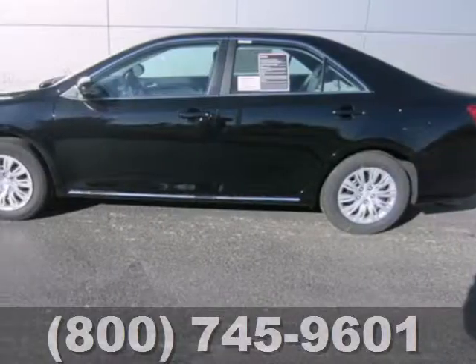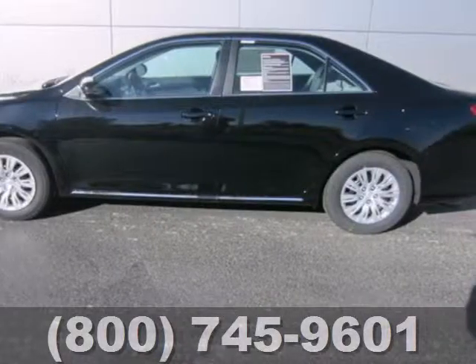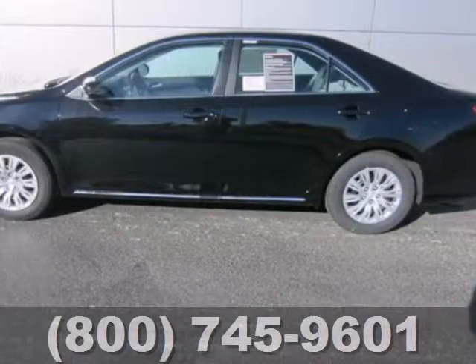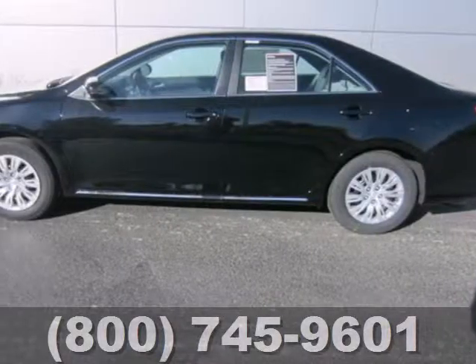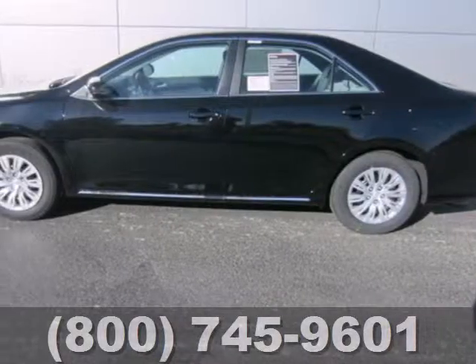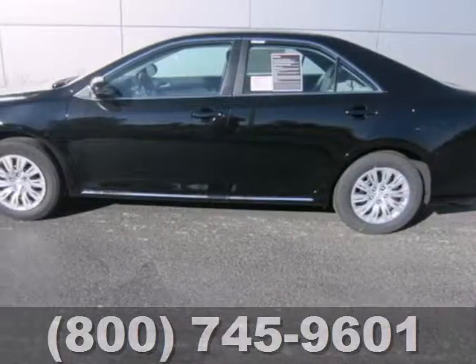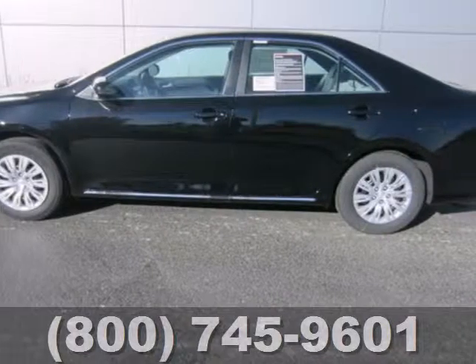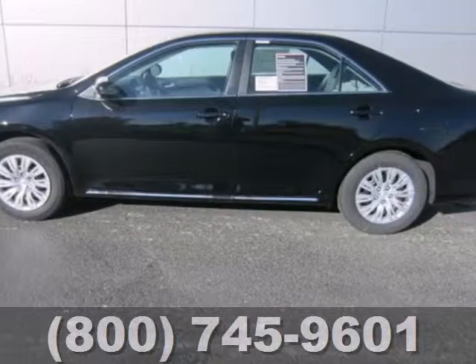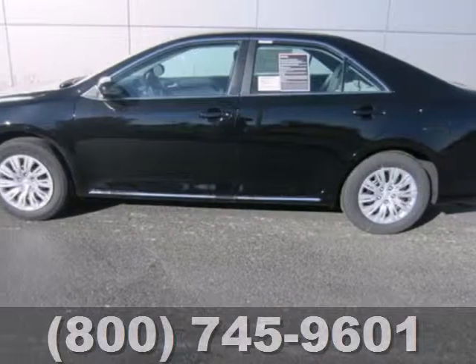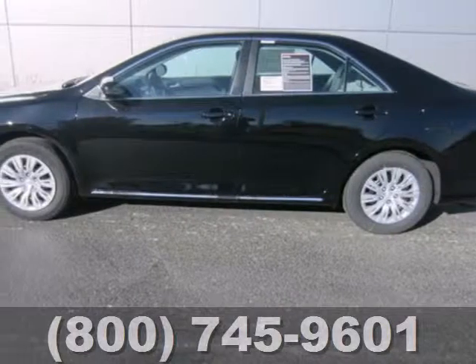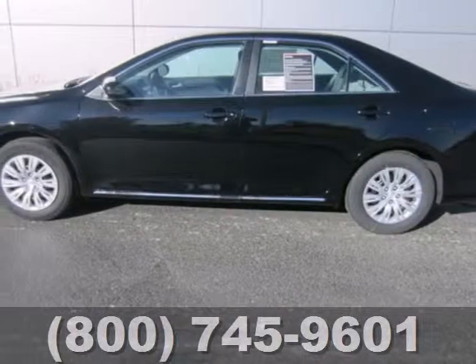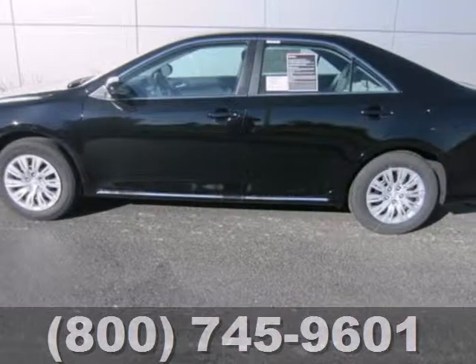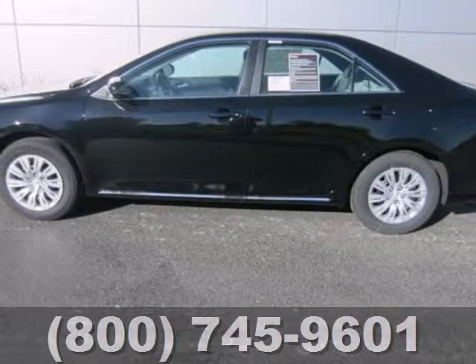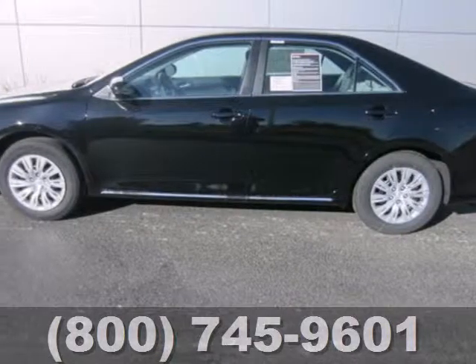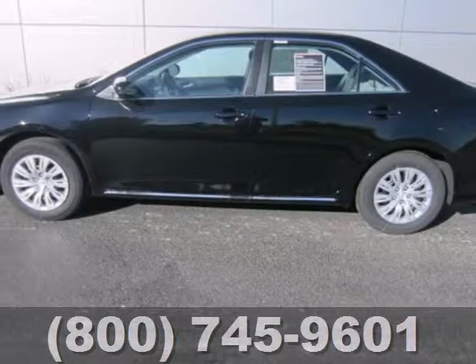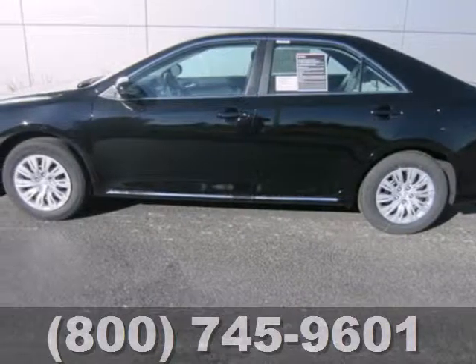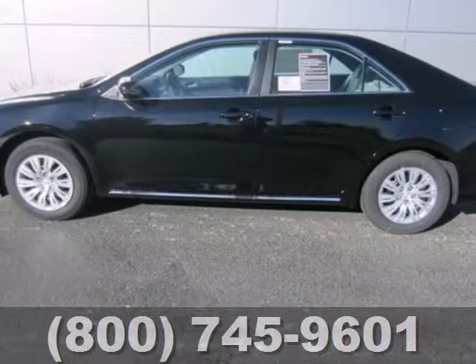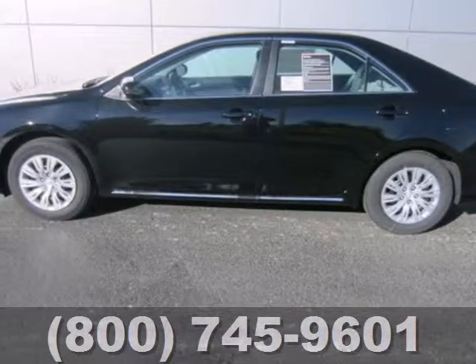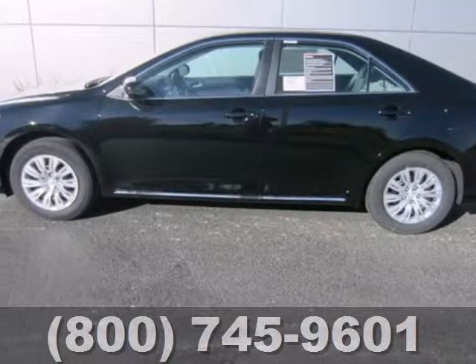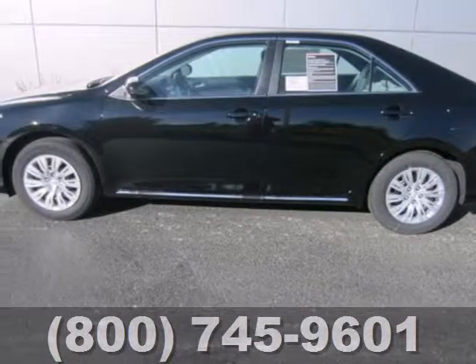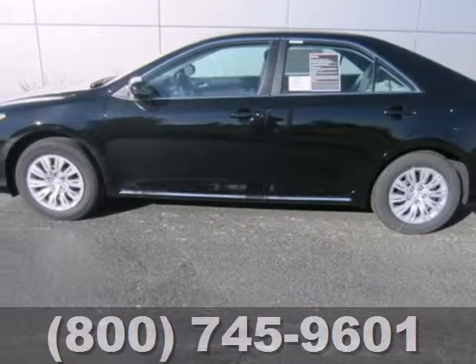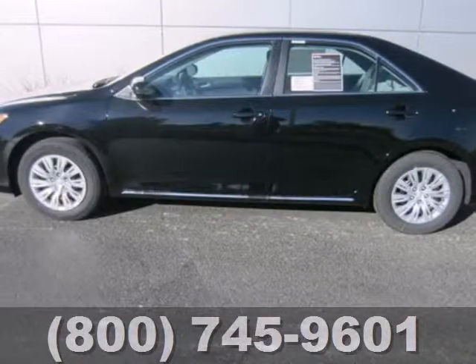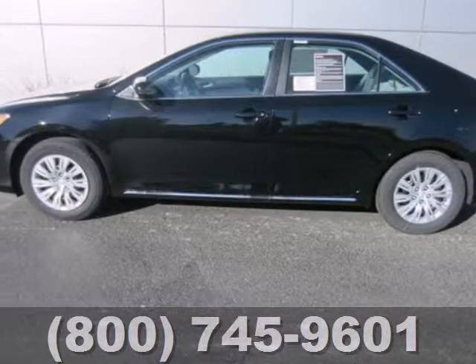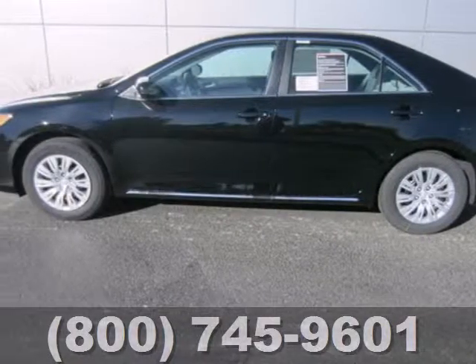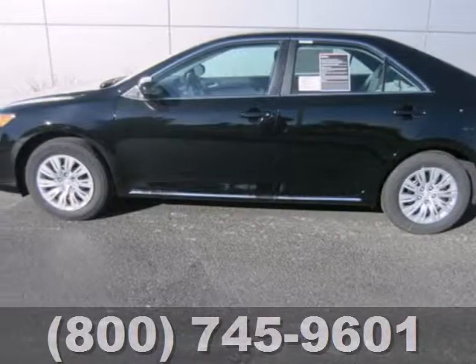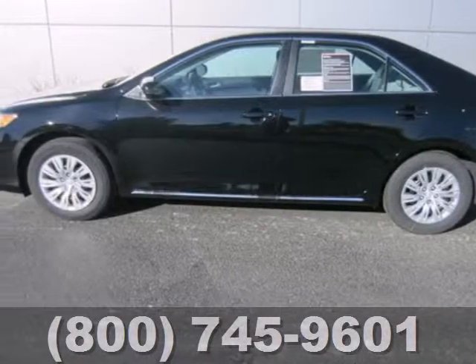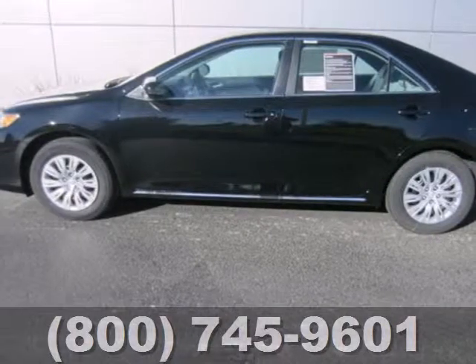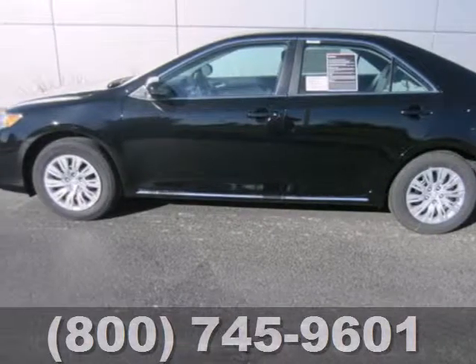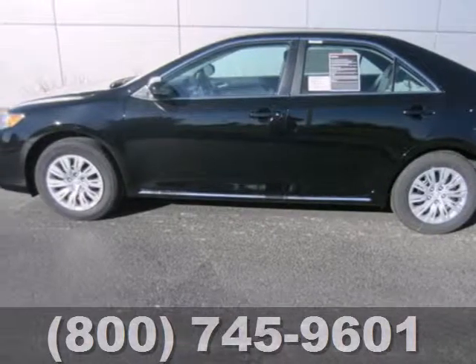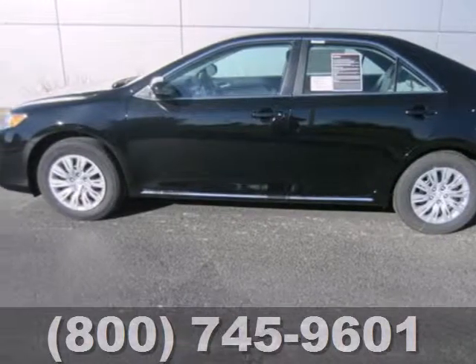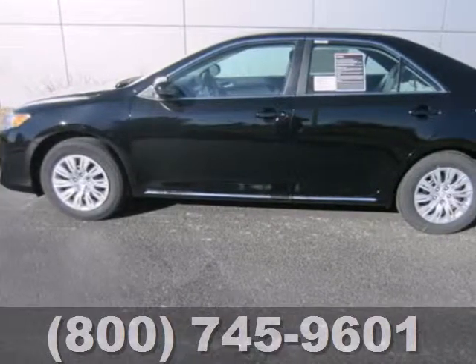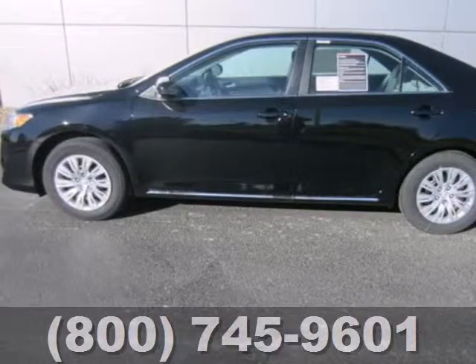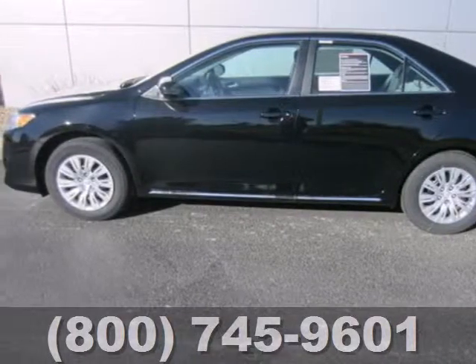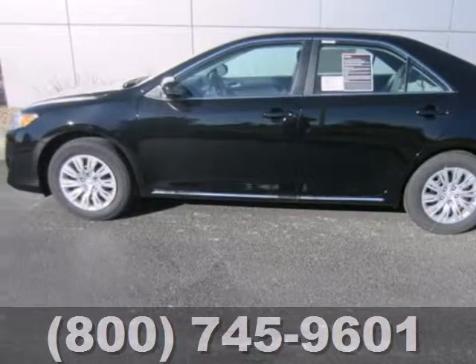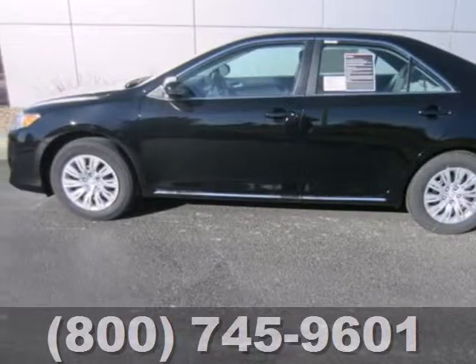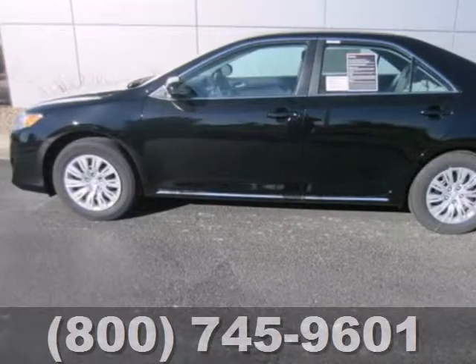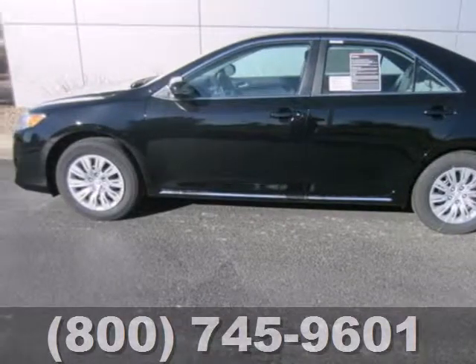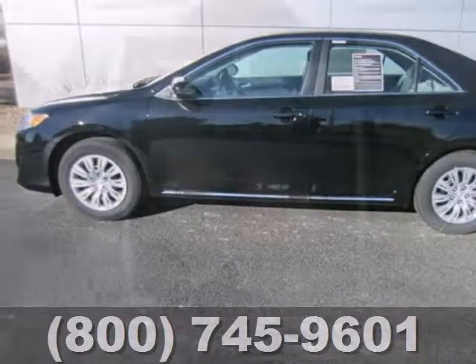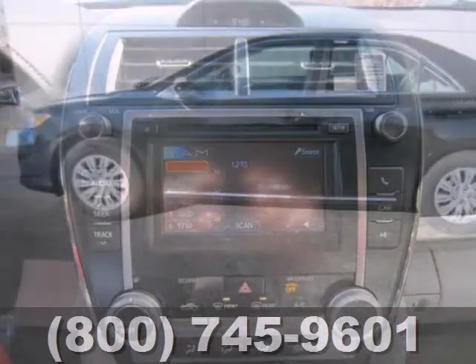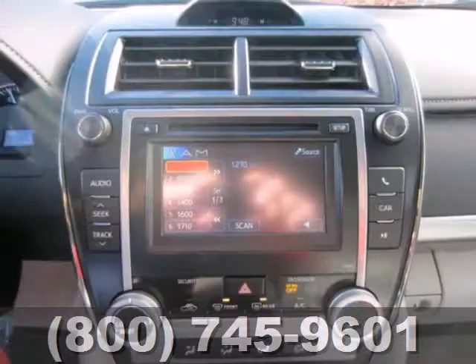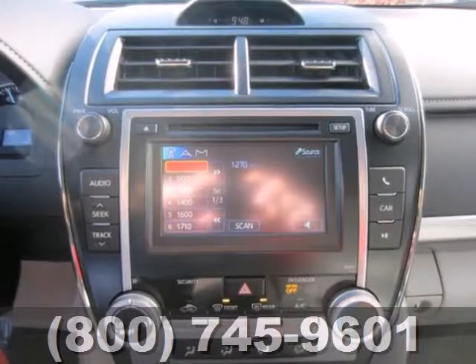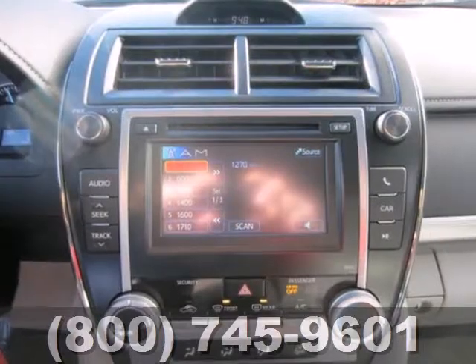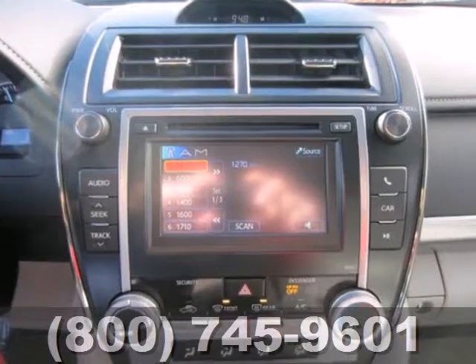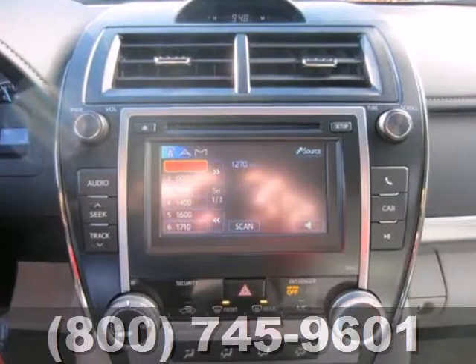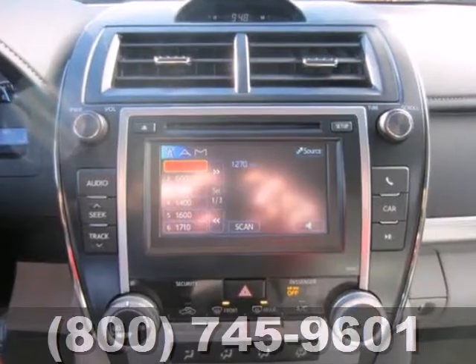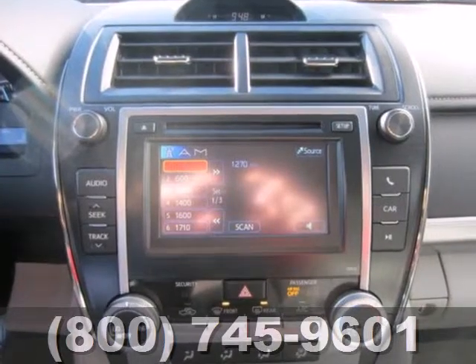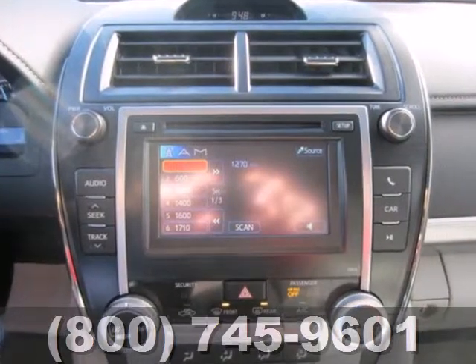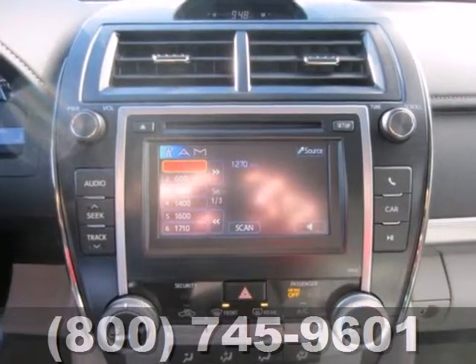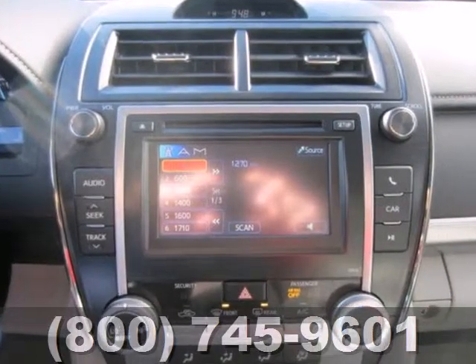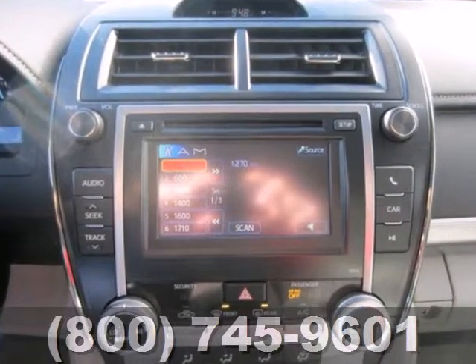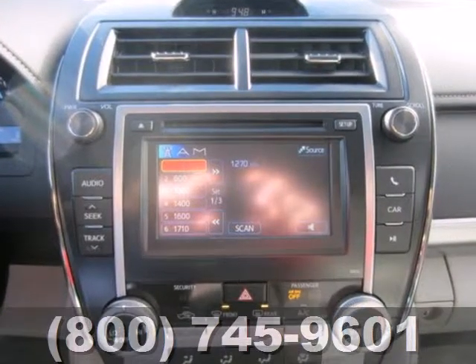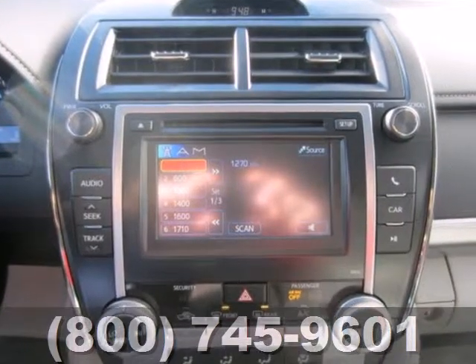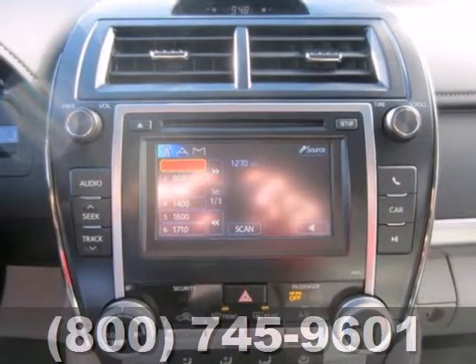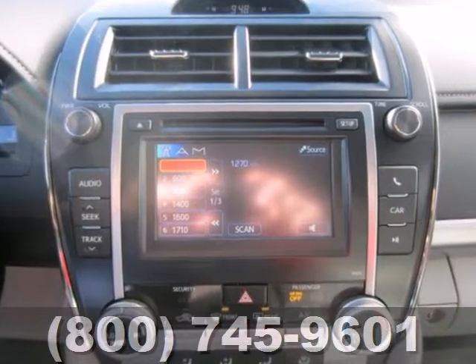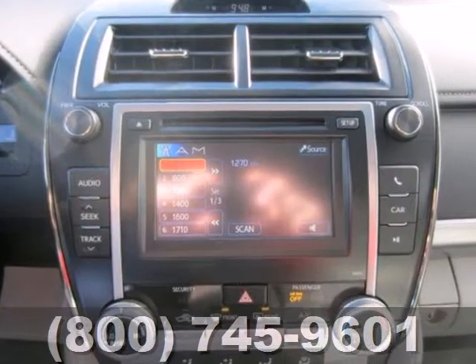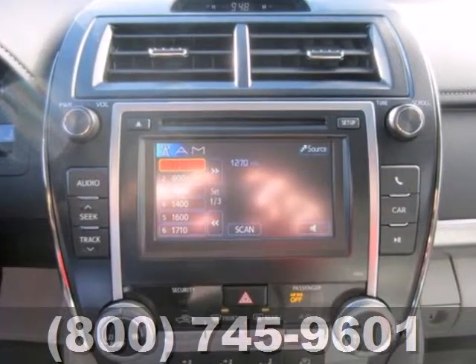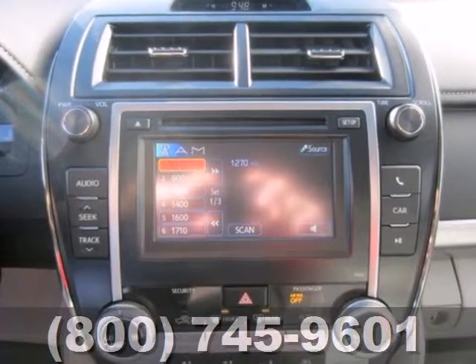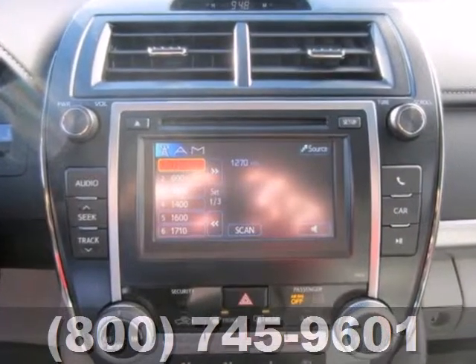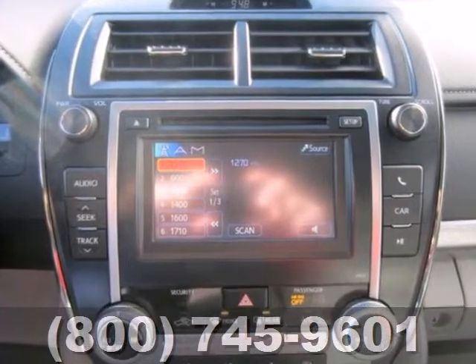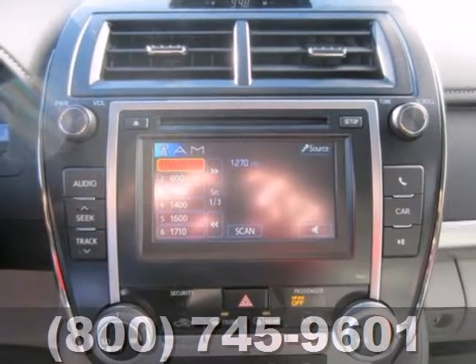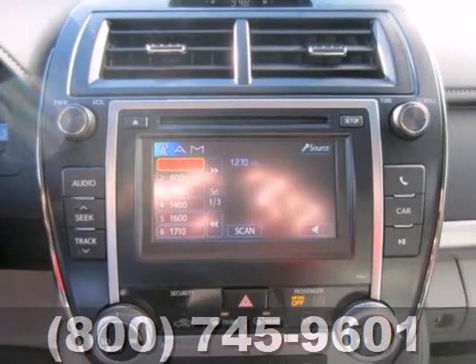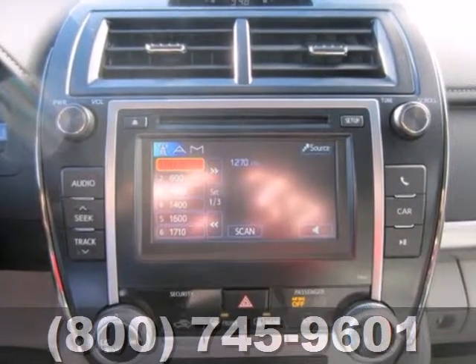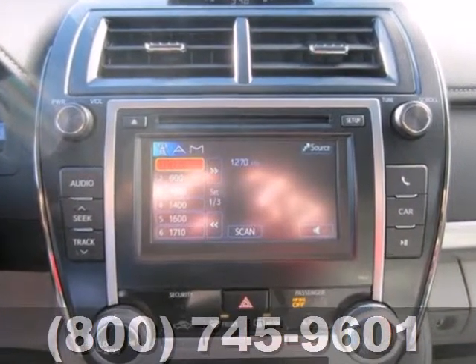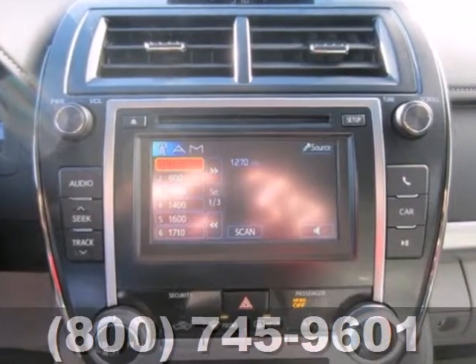Here's a 2012 Toyota Camry. Economical with peppy performance, it's road trip ready at all times.